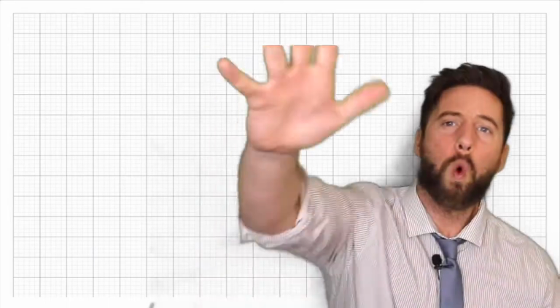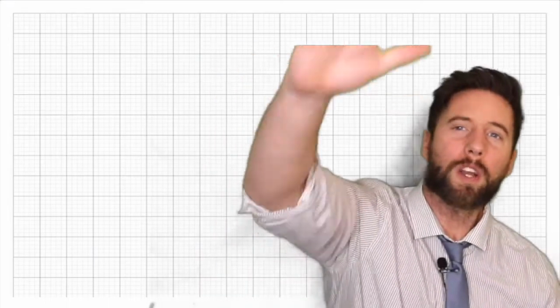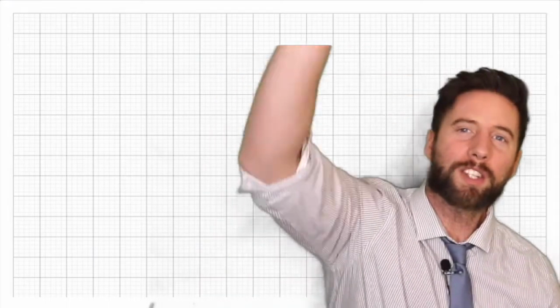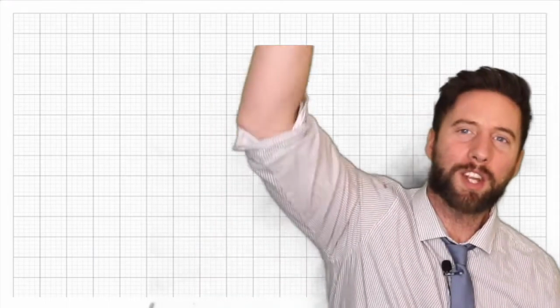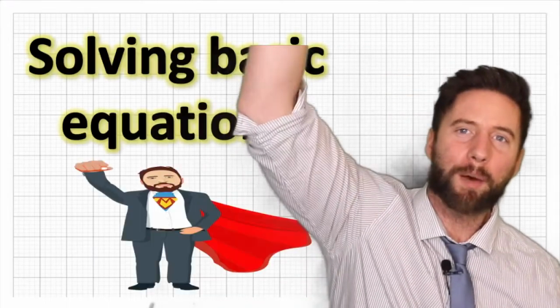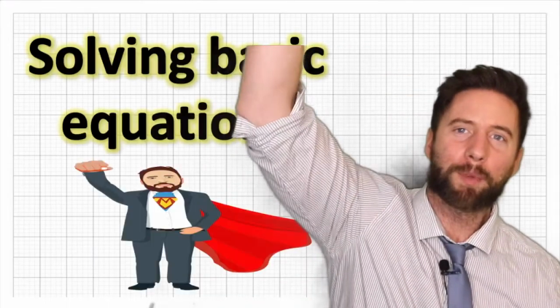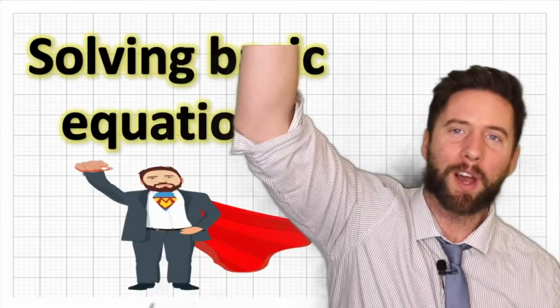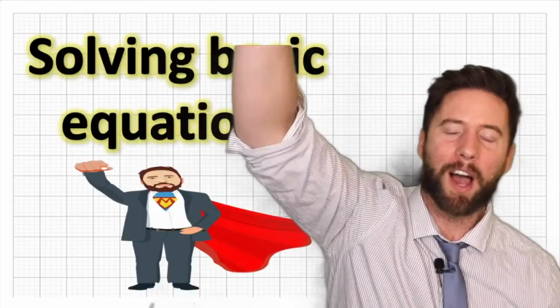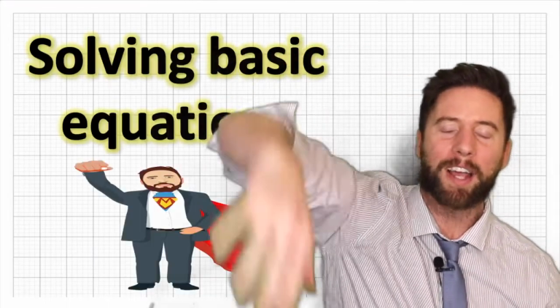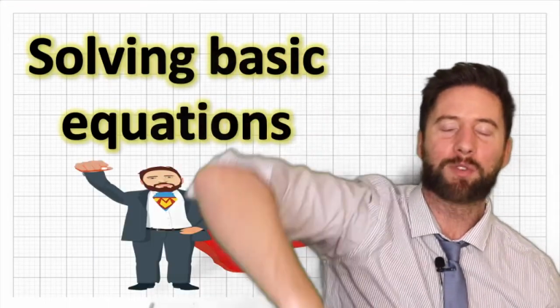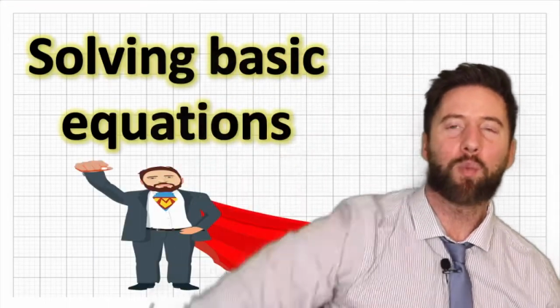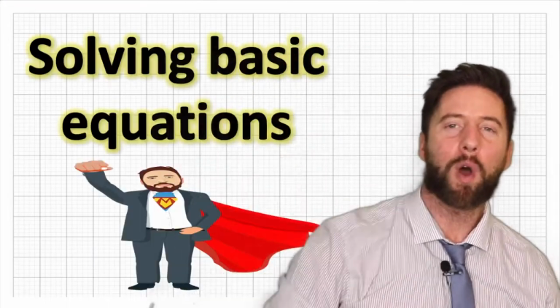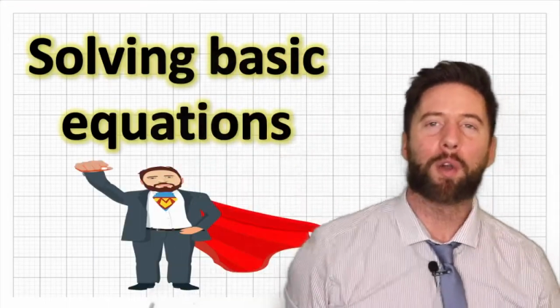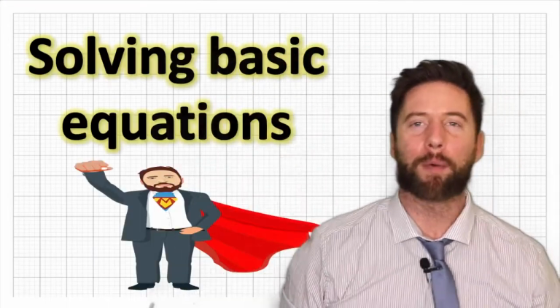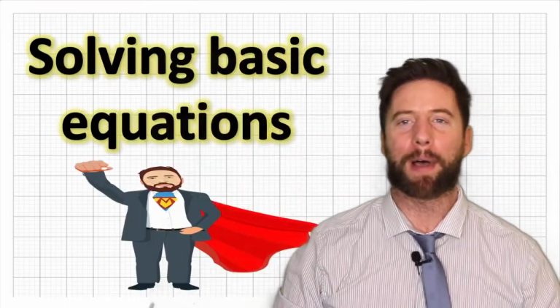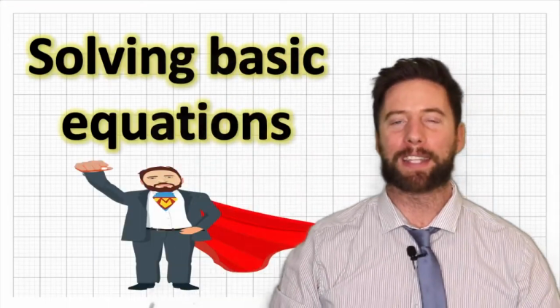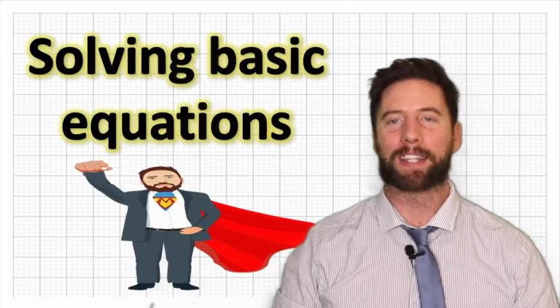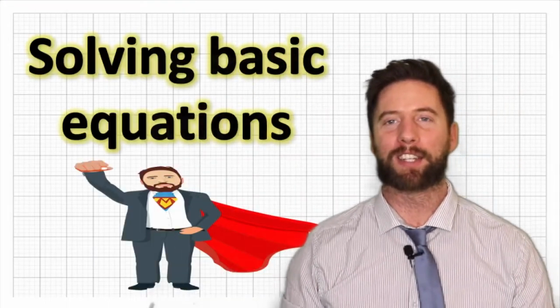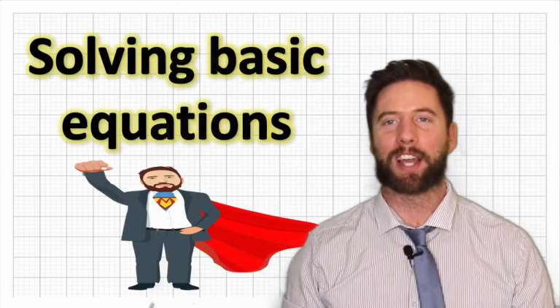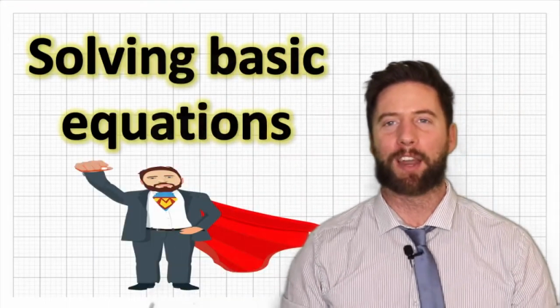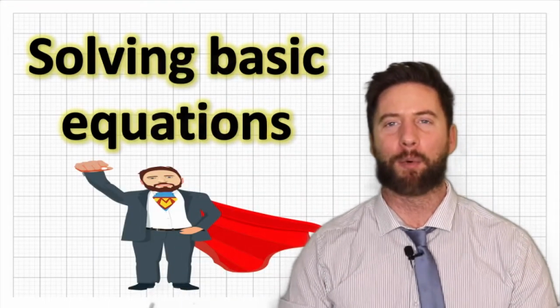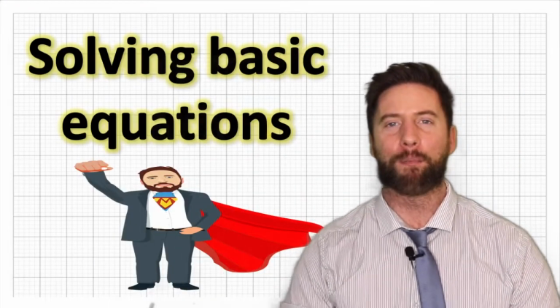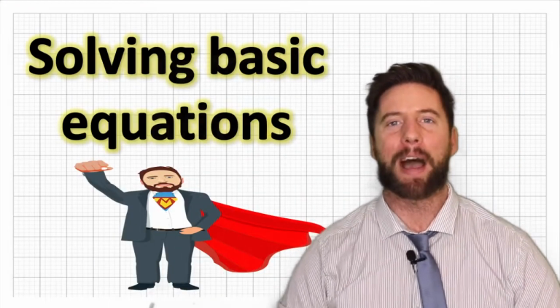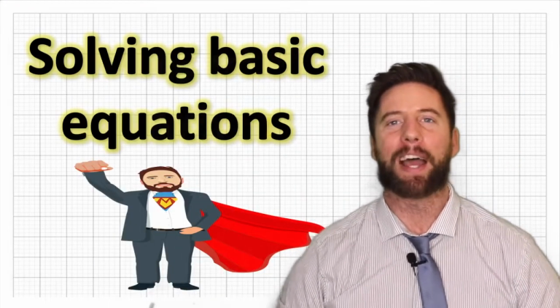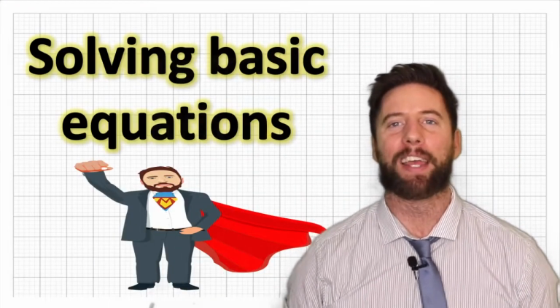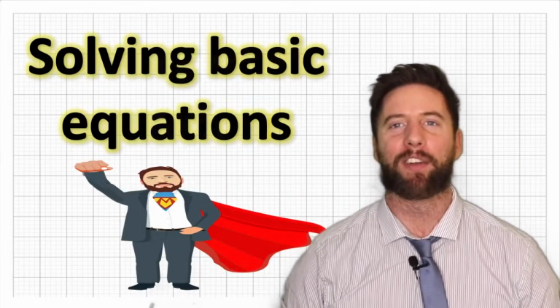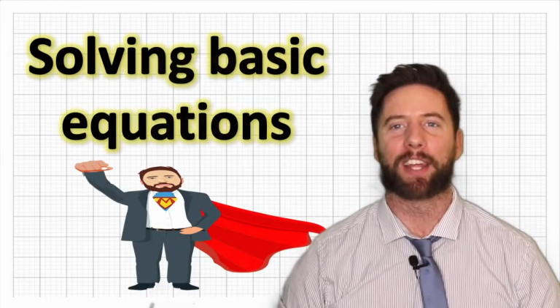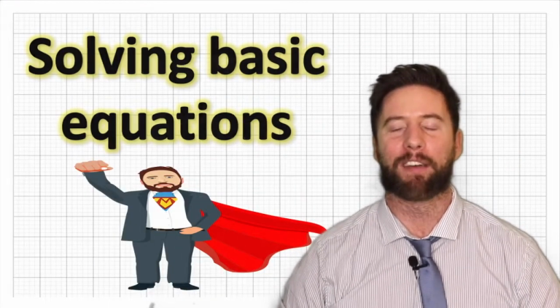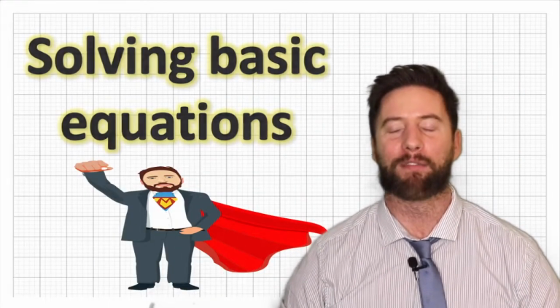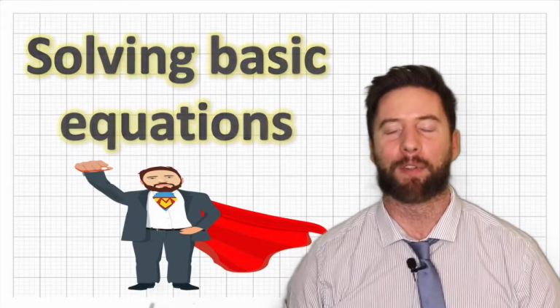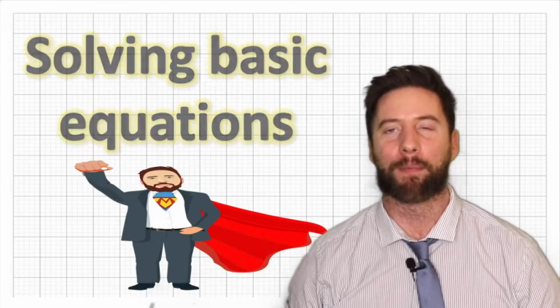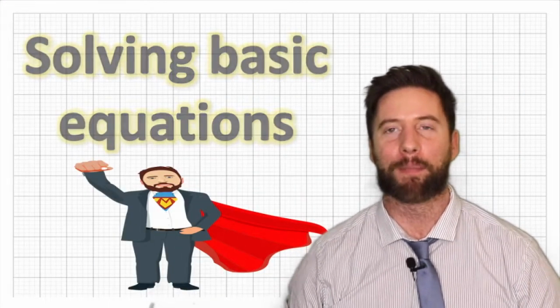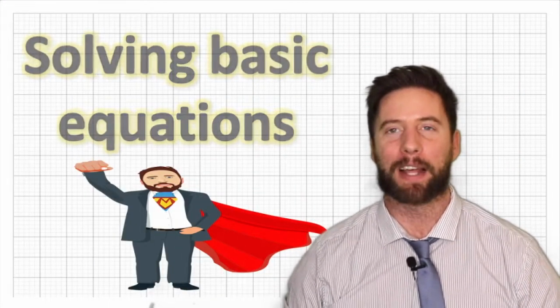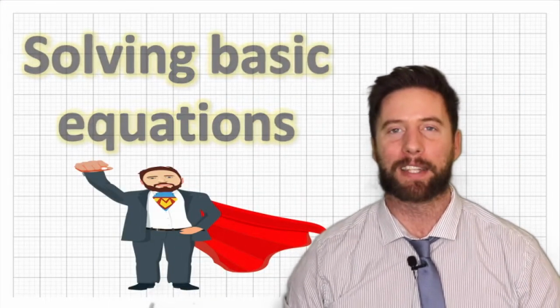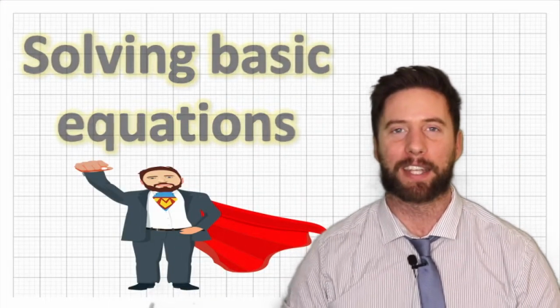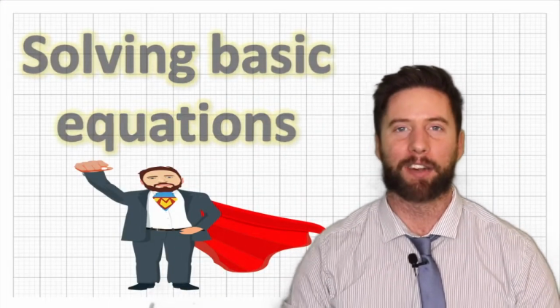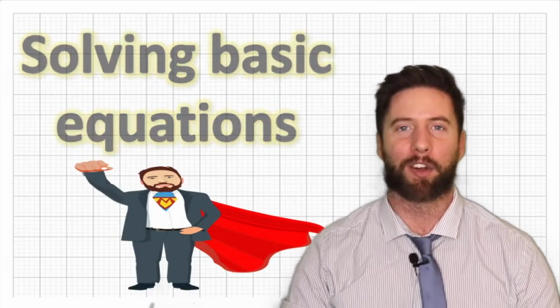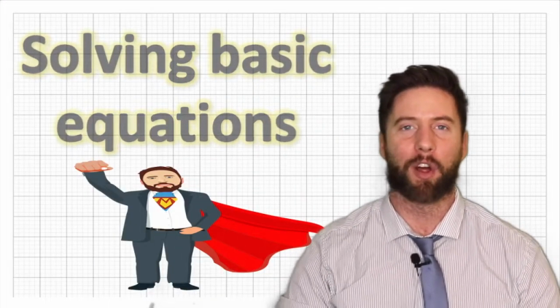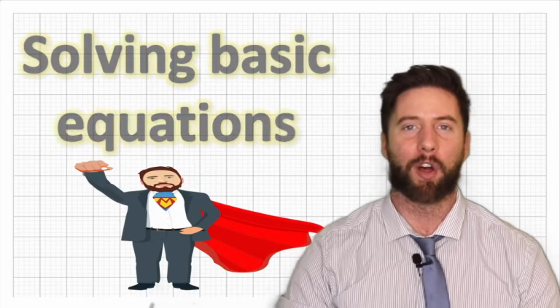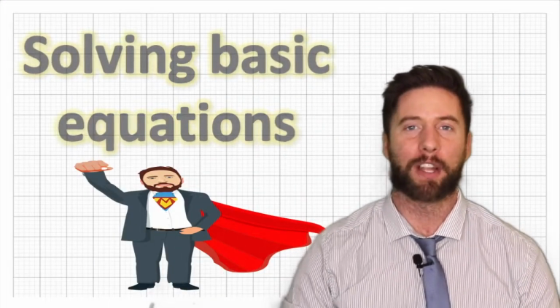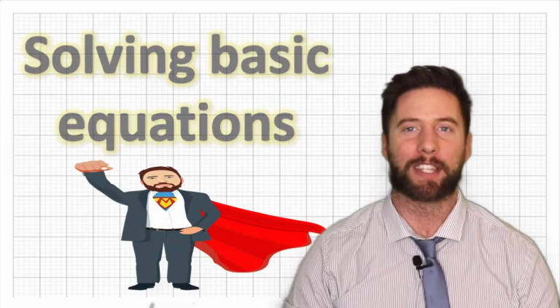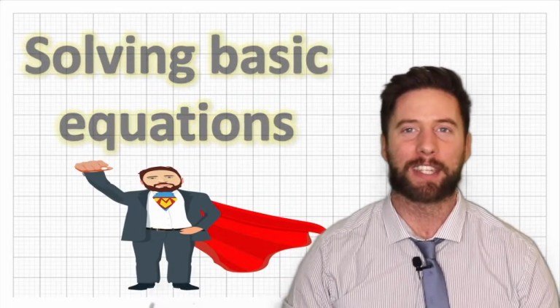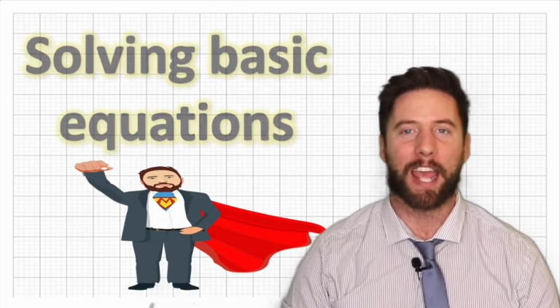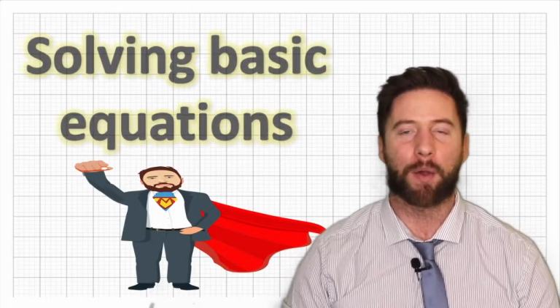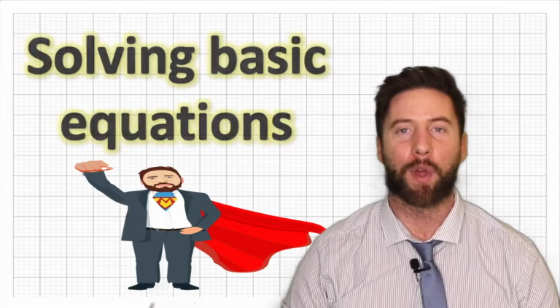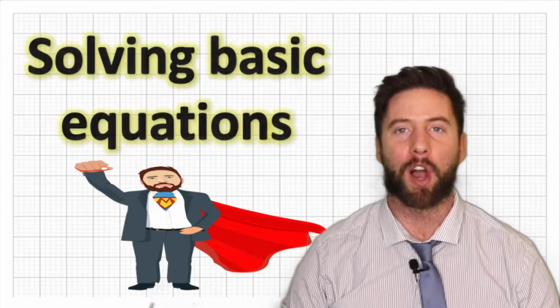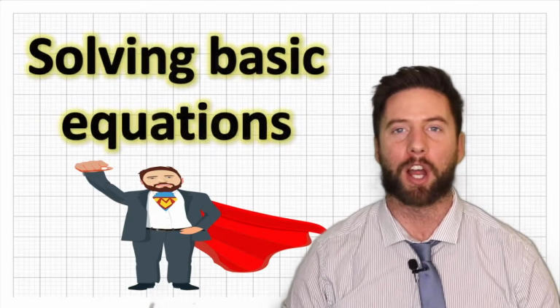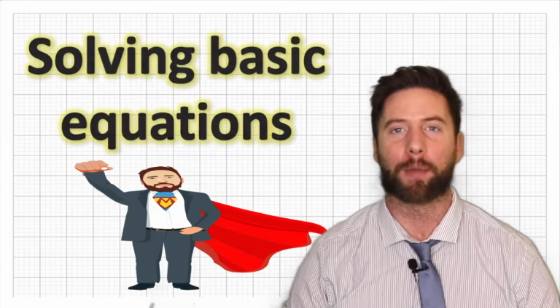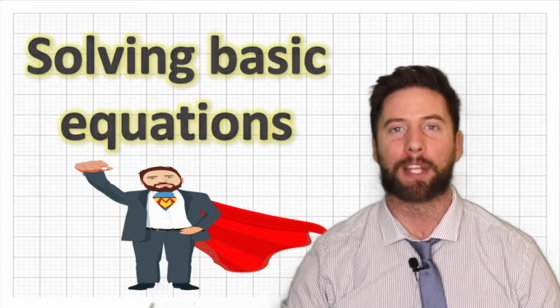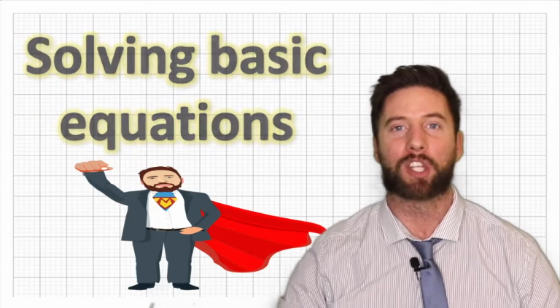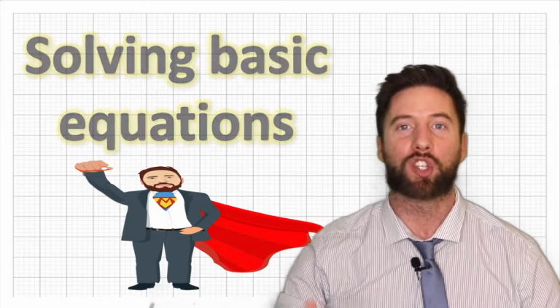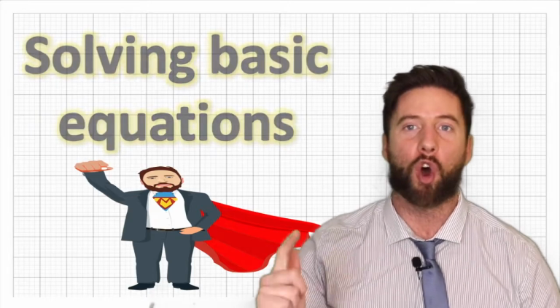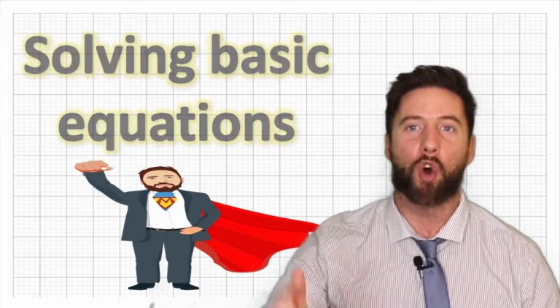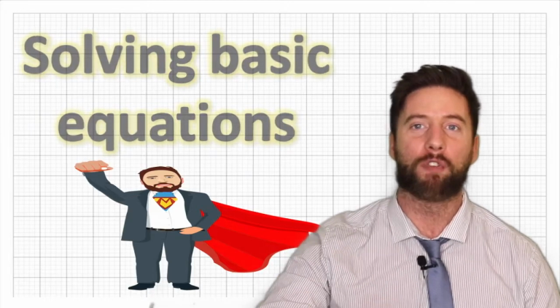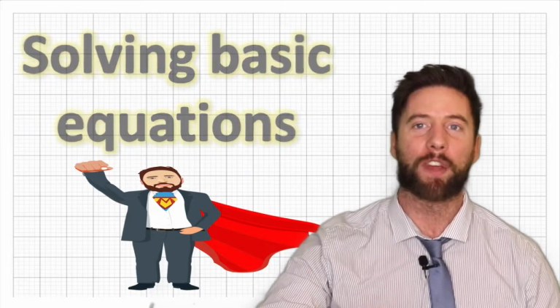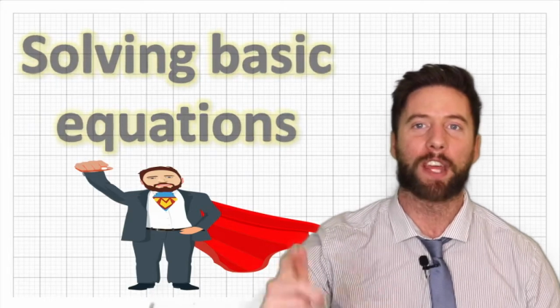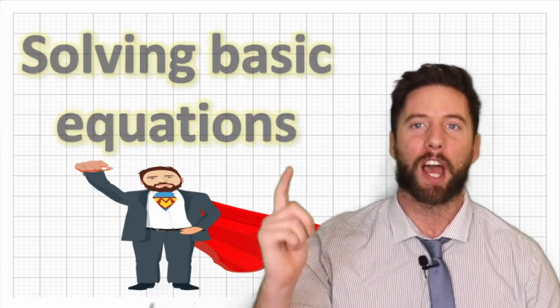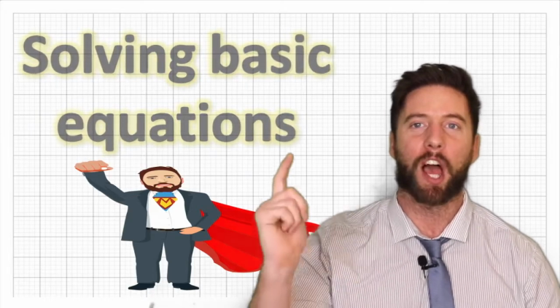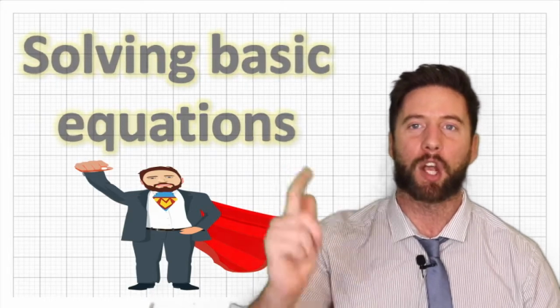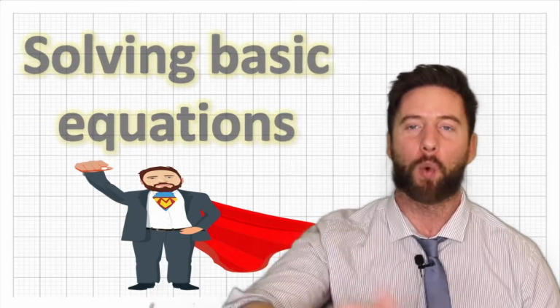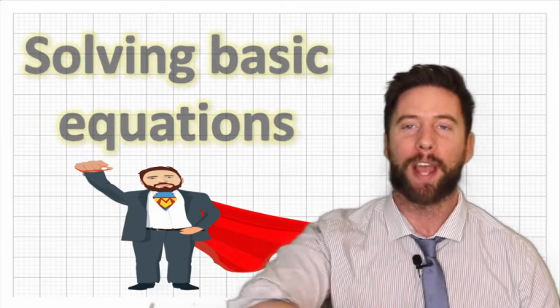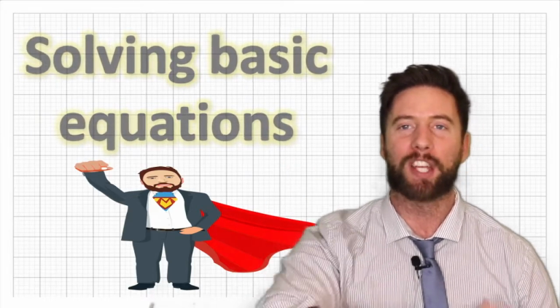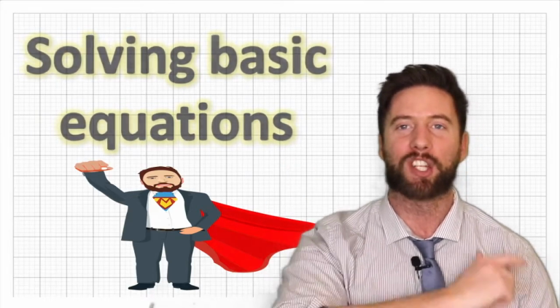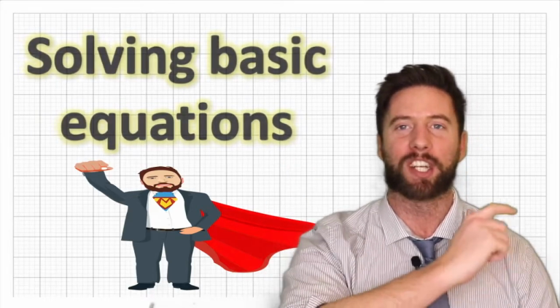What's up guys? Welcome back to the channel. Matt here again from The Maths Hero and today we are going to be solving equations.